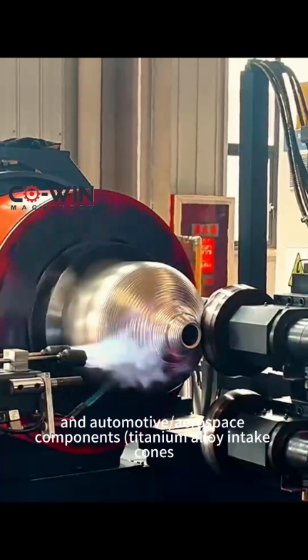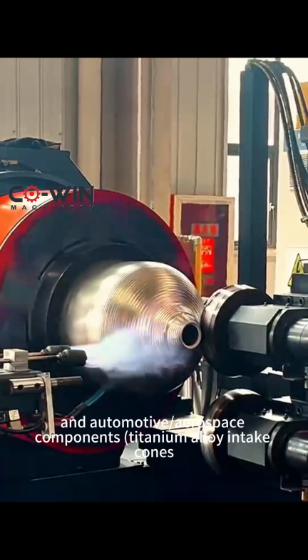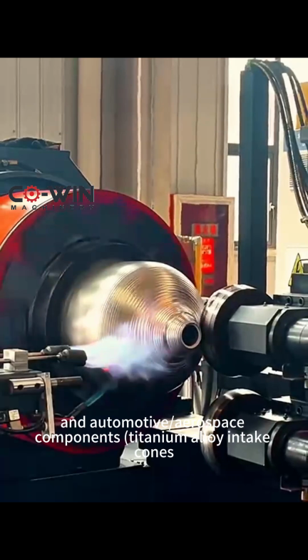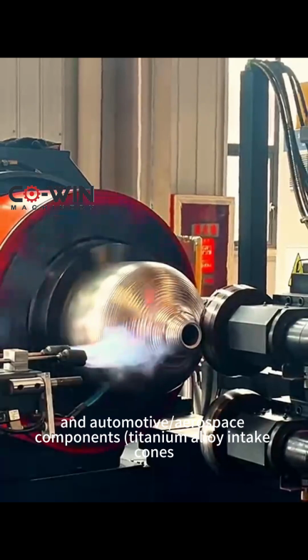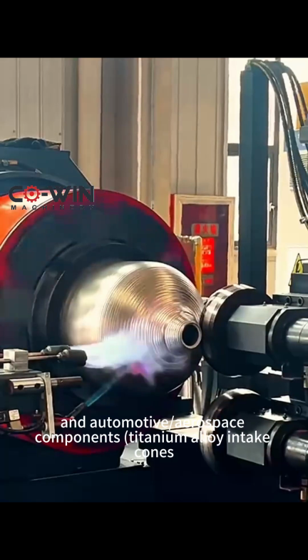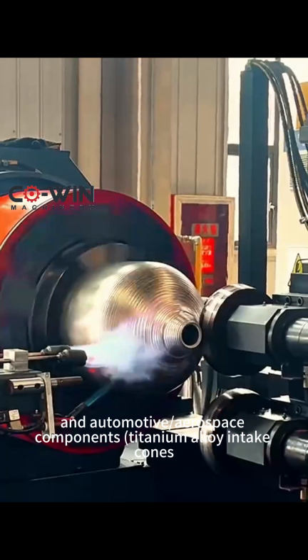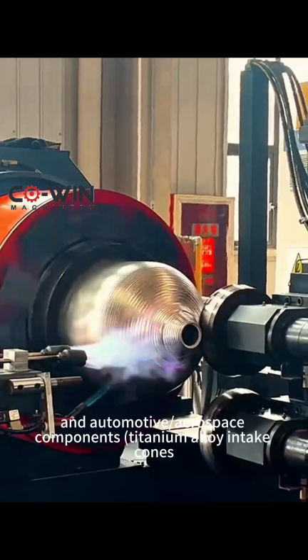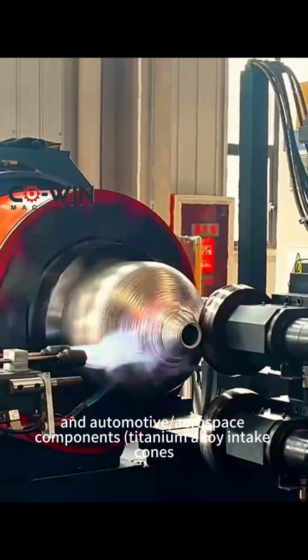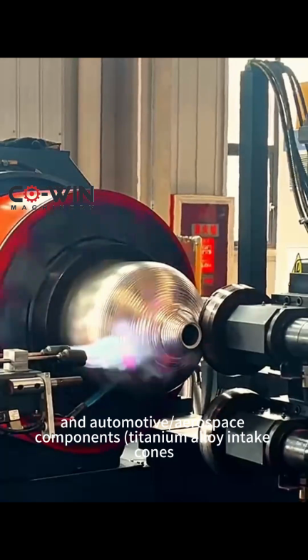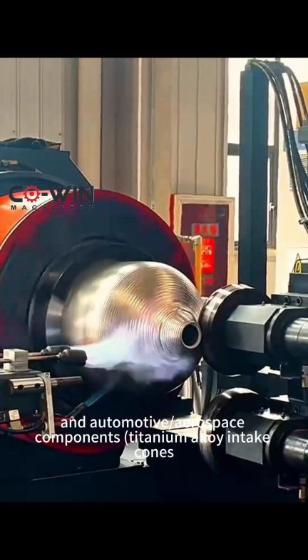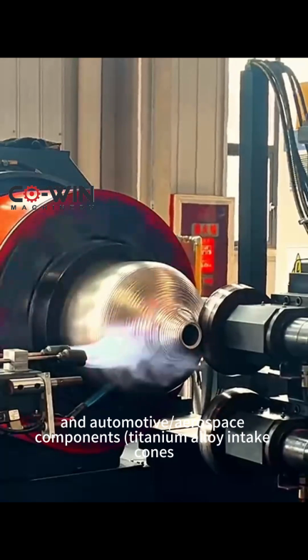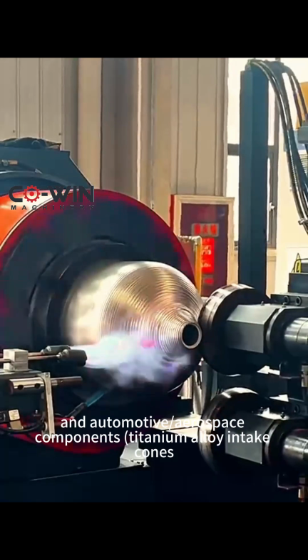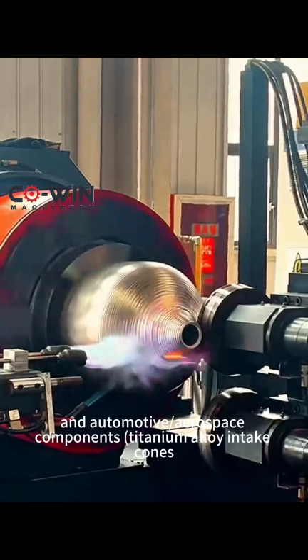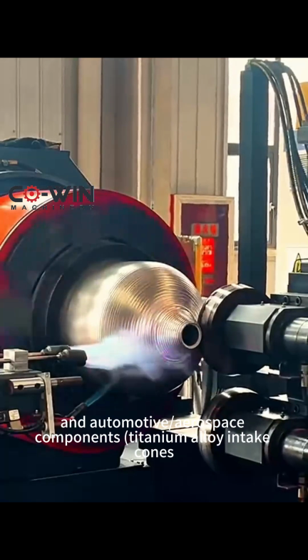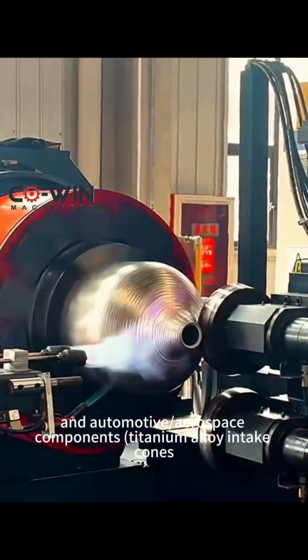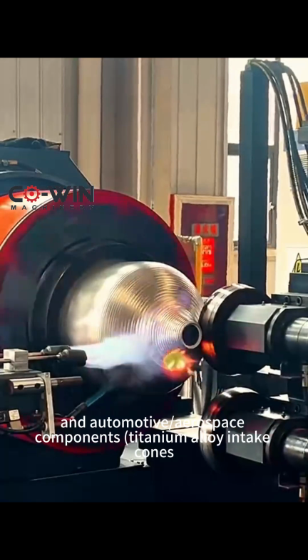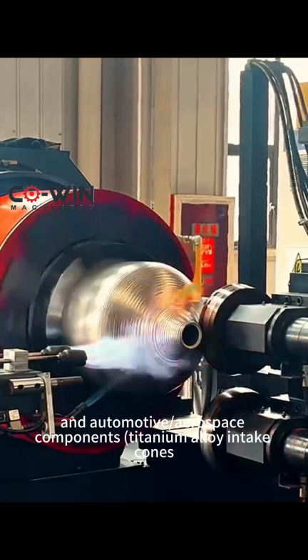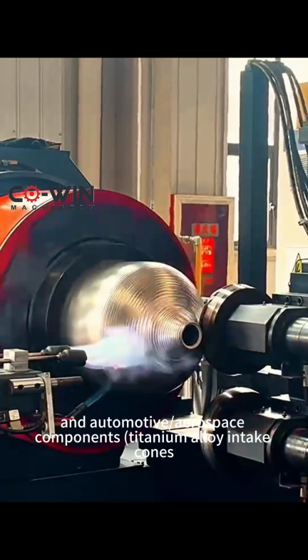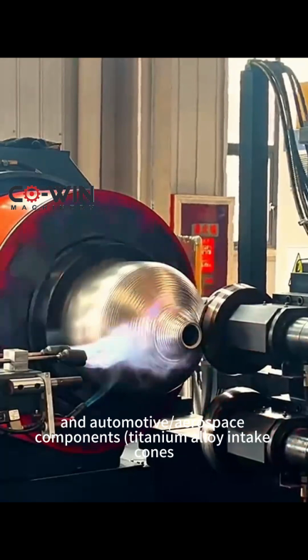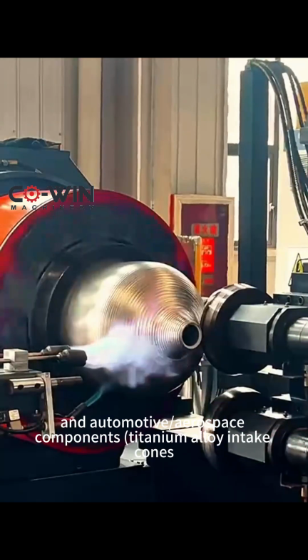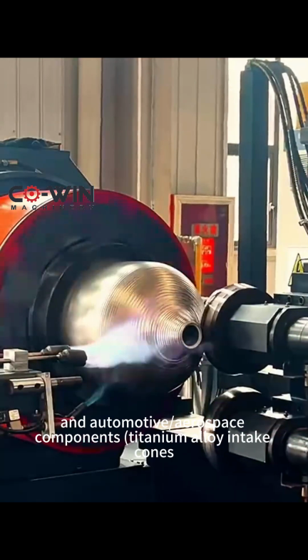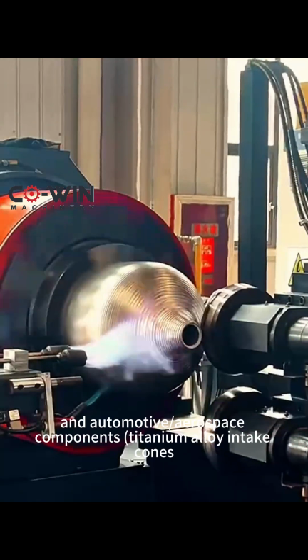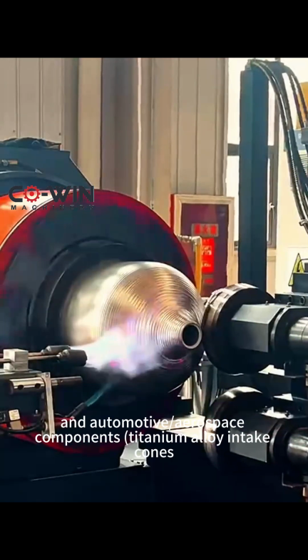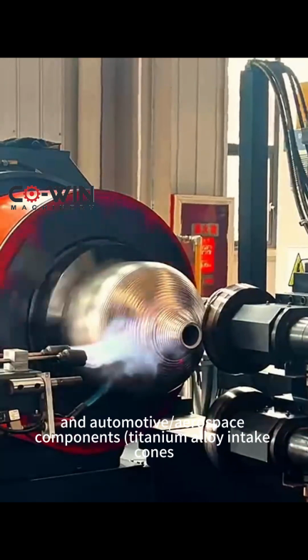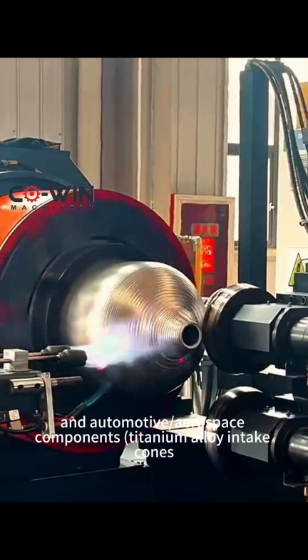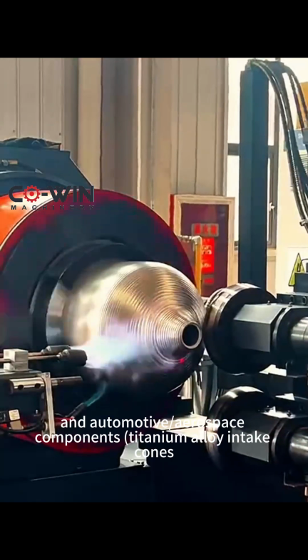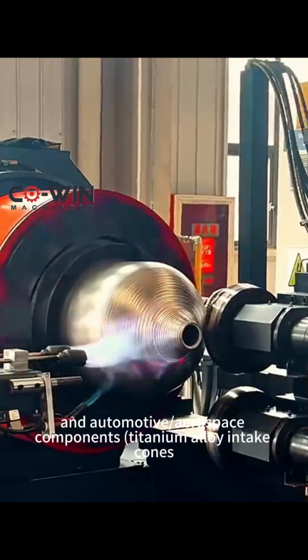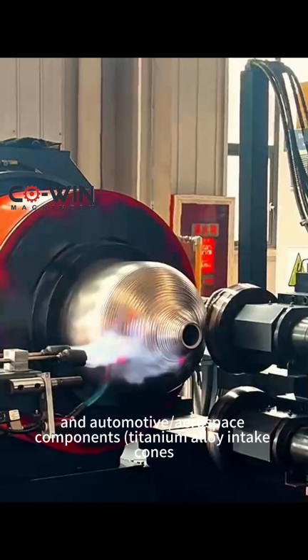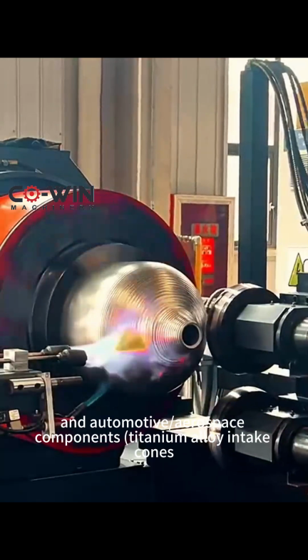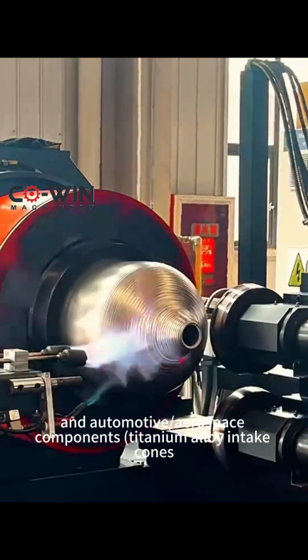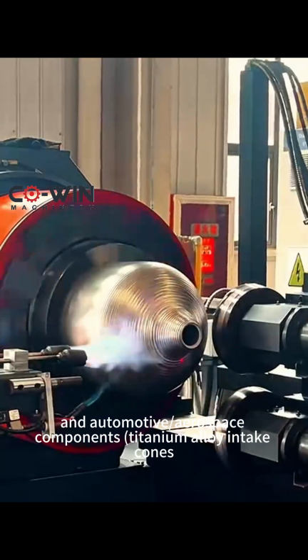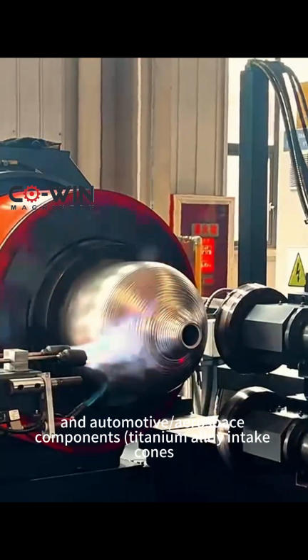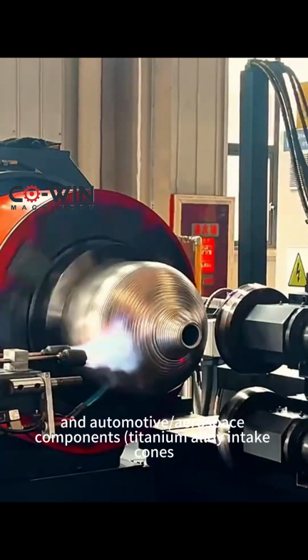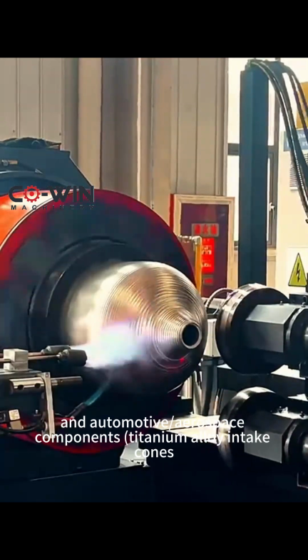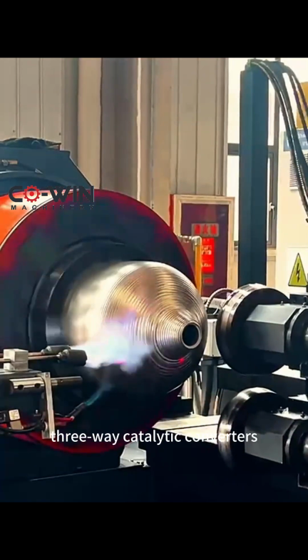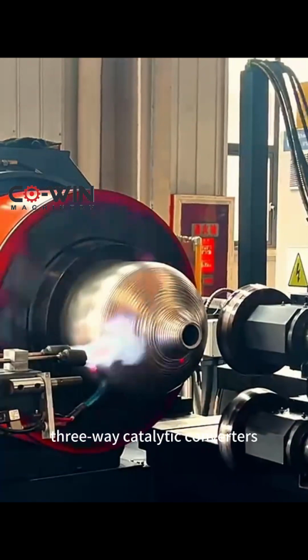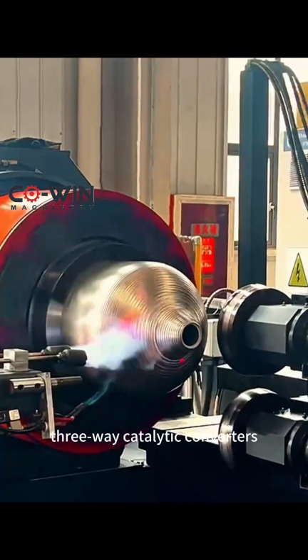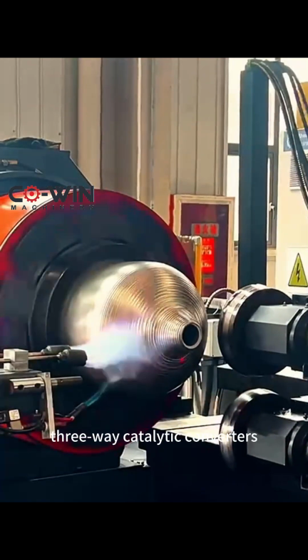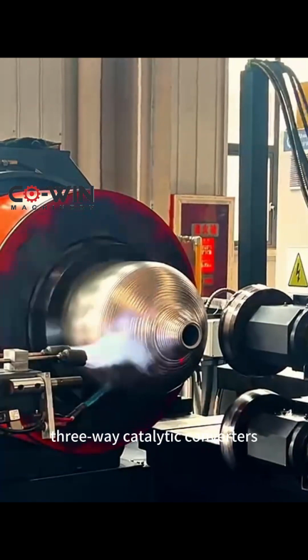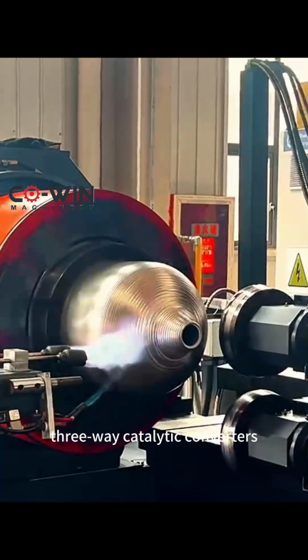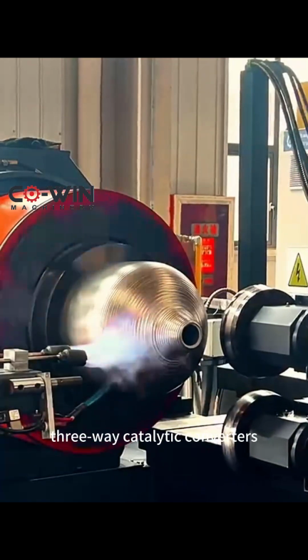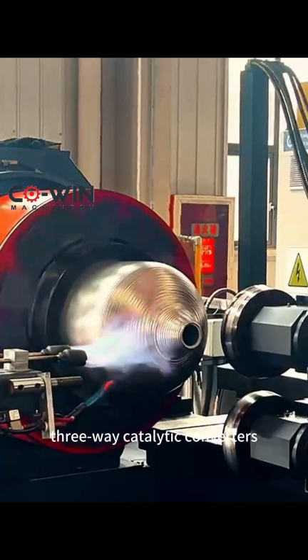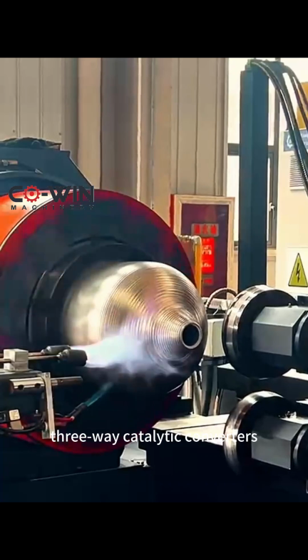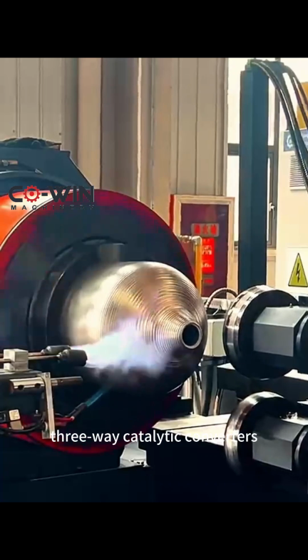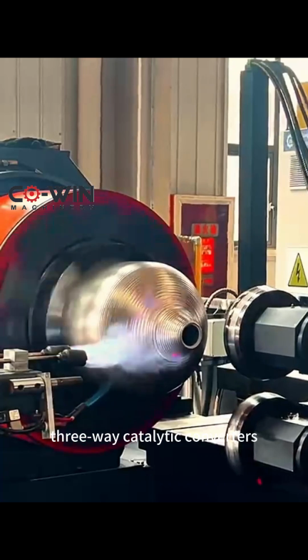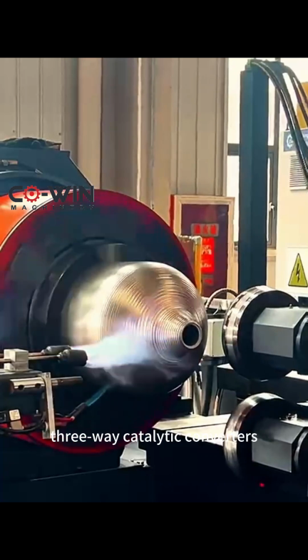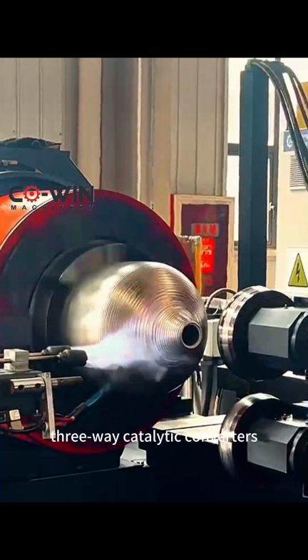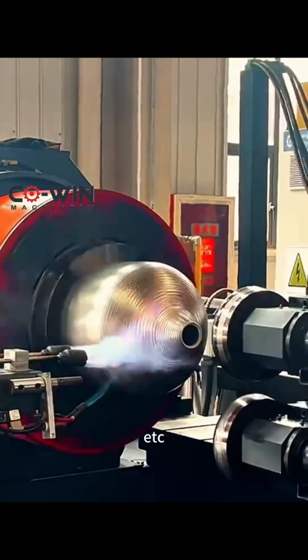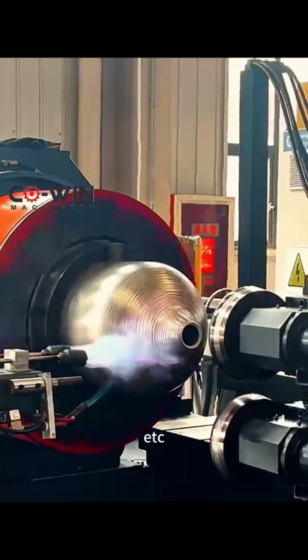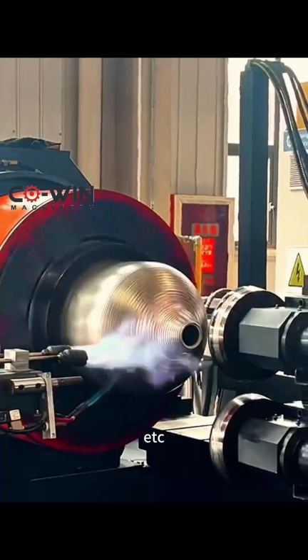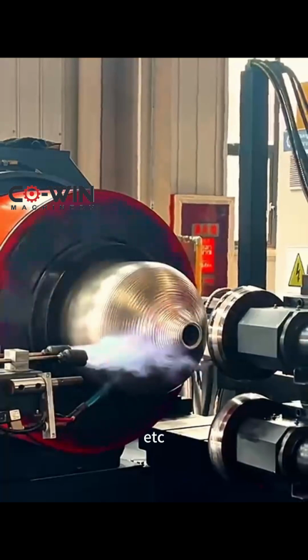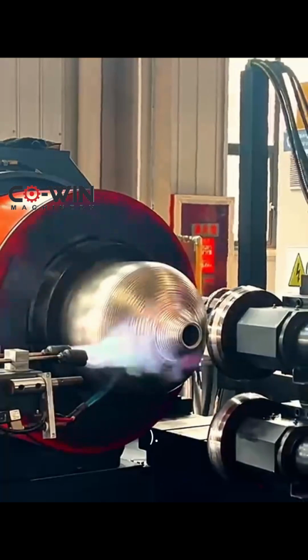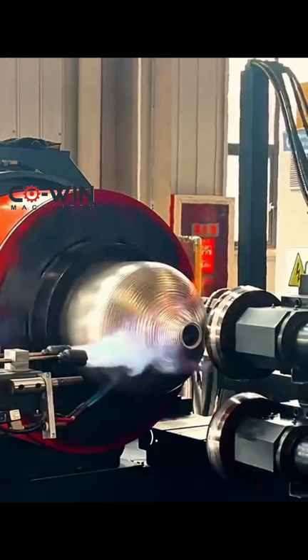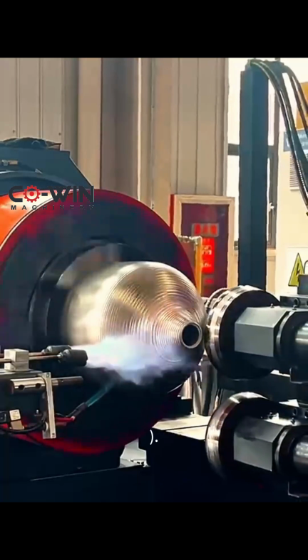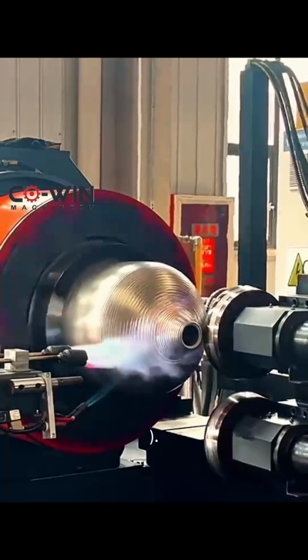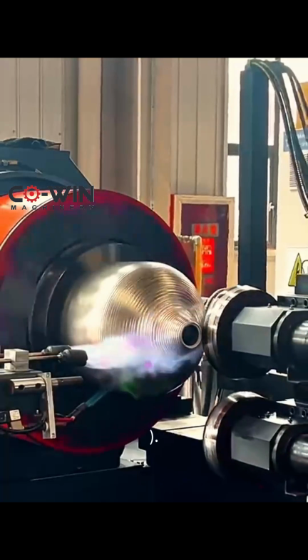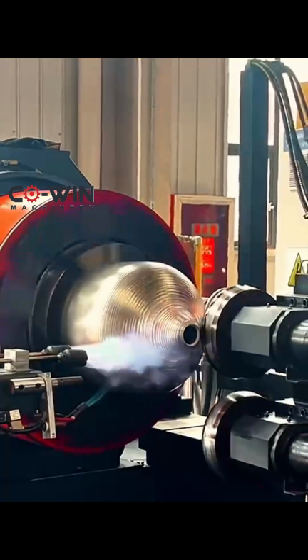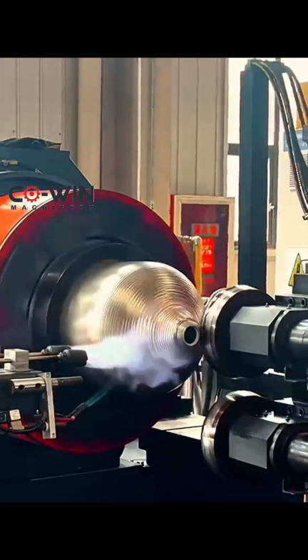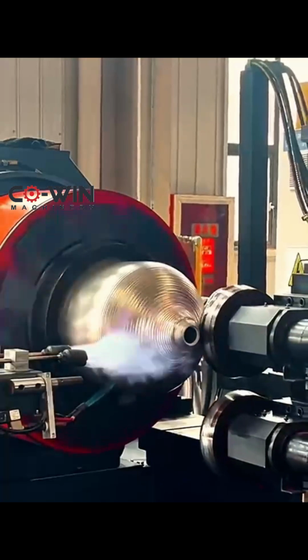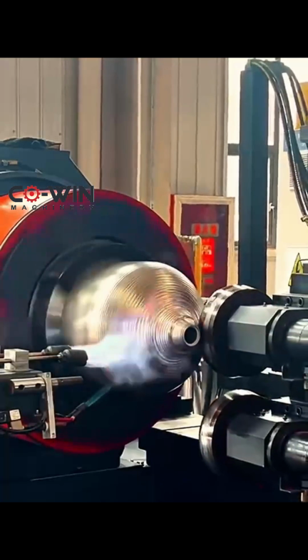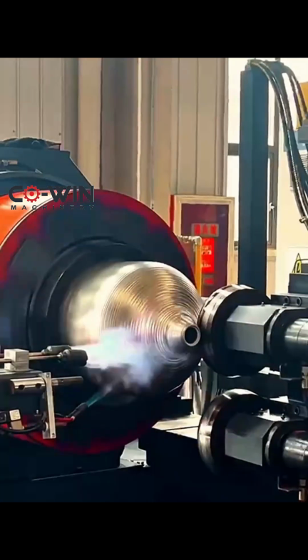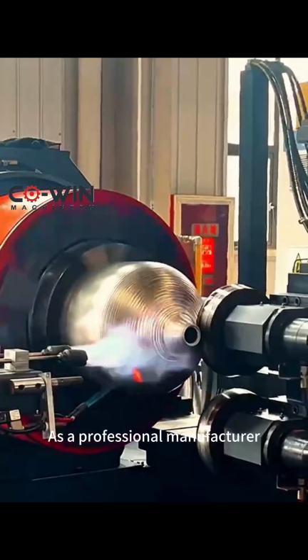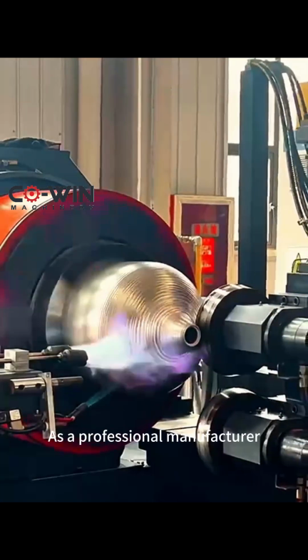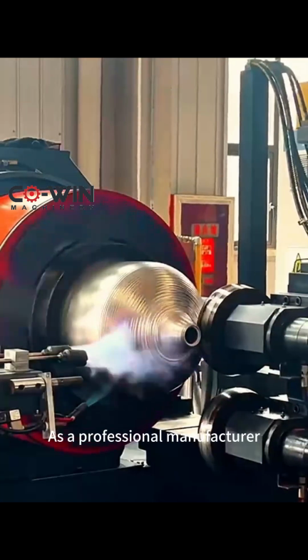Also used in reactor accessories, automotive/aerospace components, titanium alloy intake cones, and three-way catalytic converters.